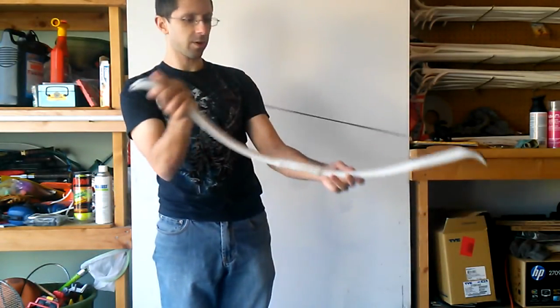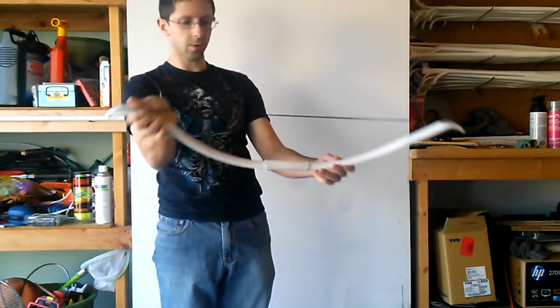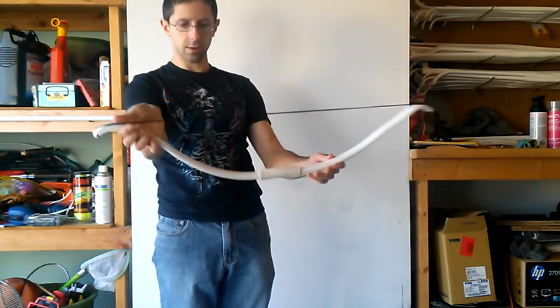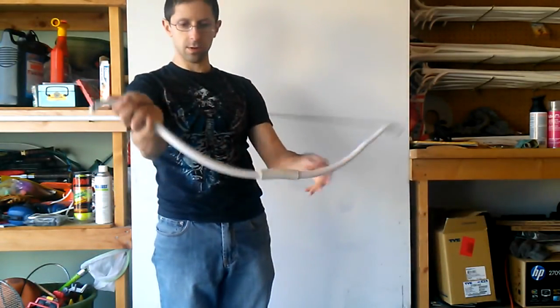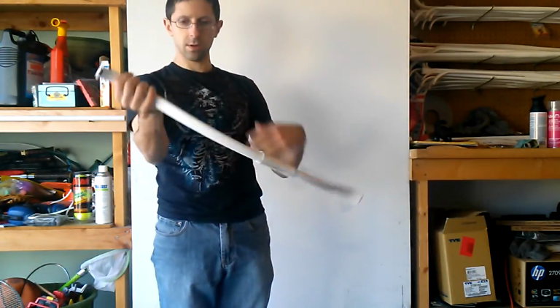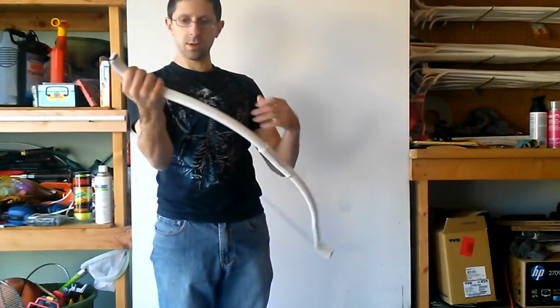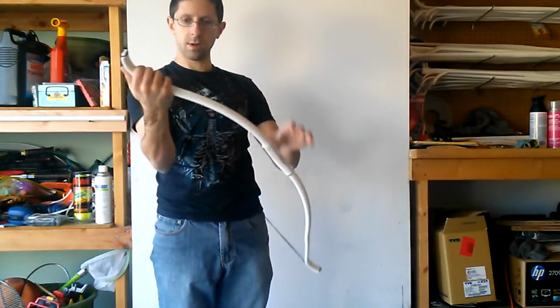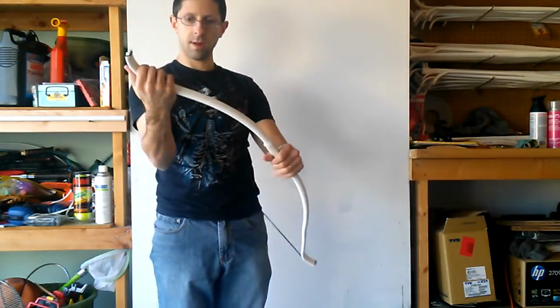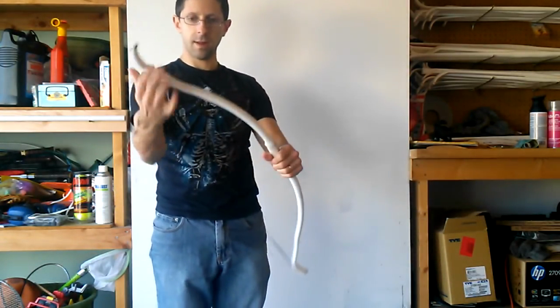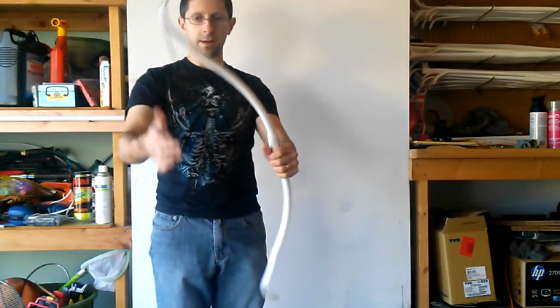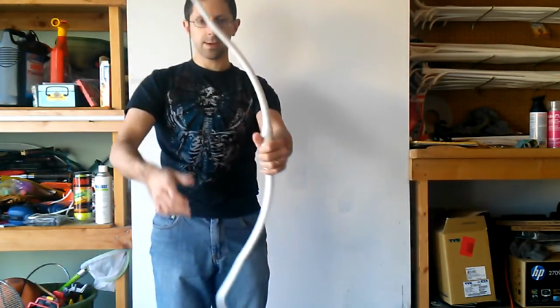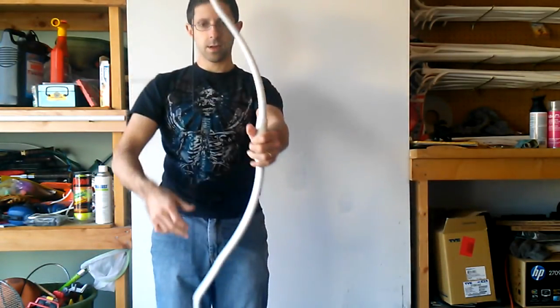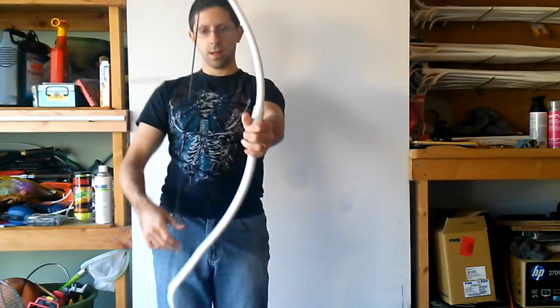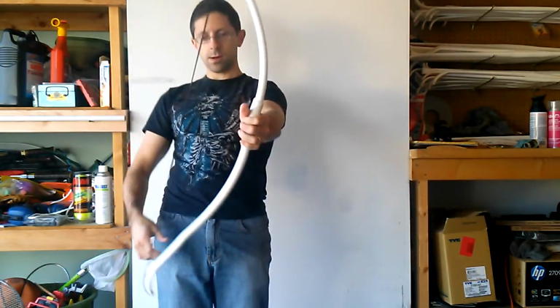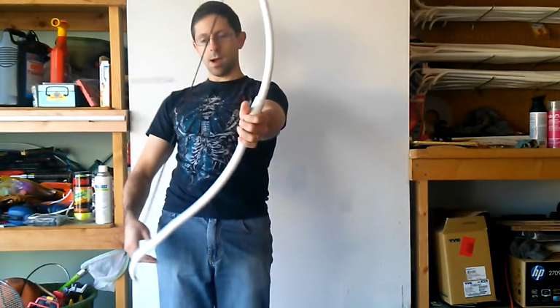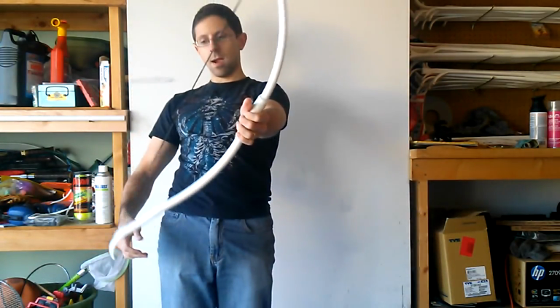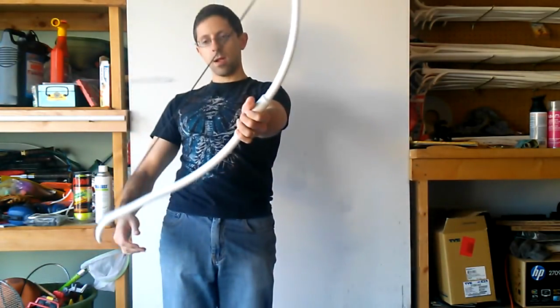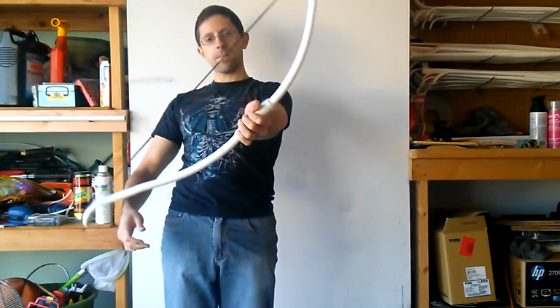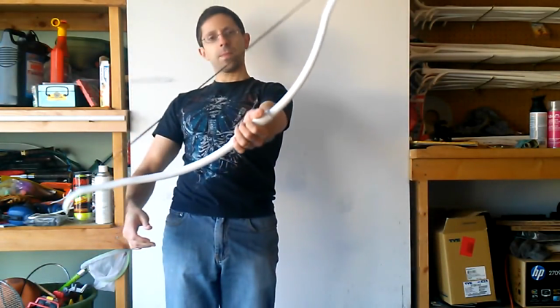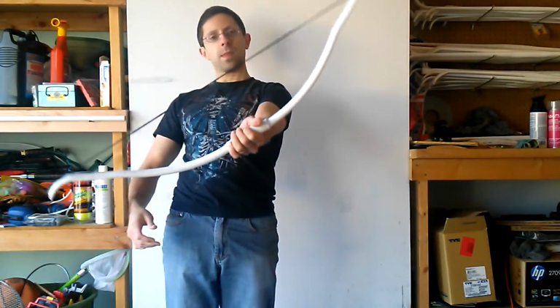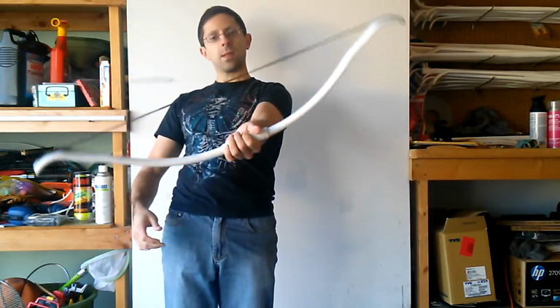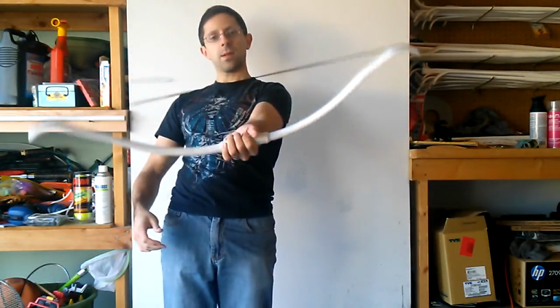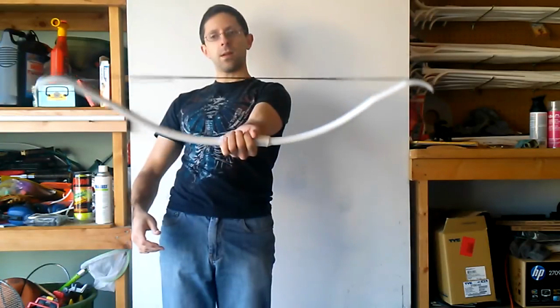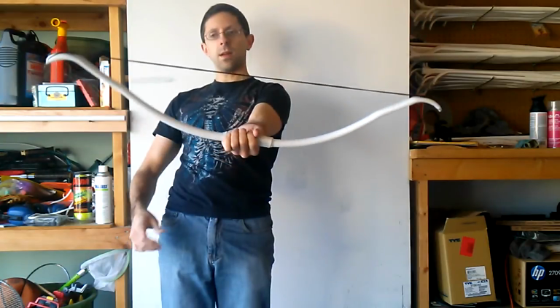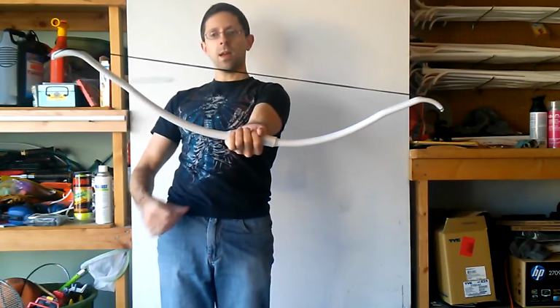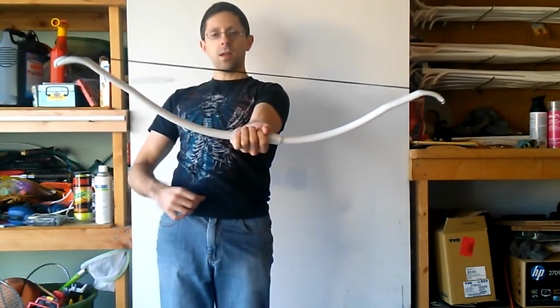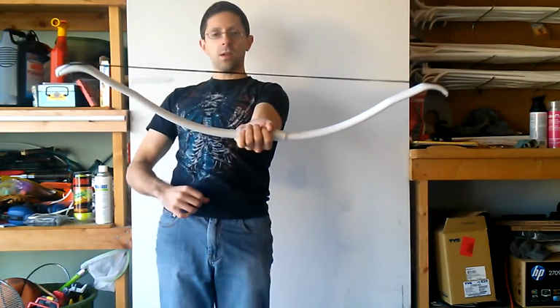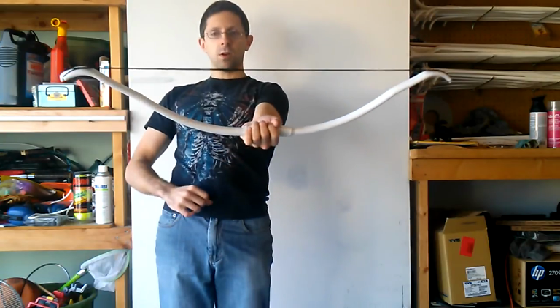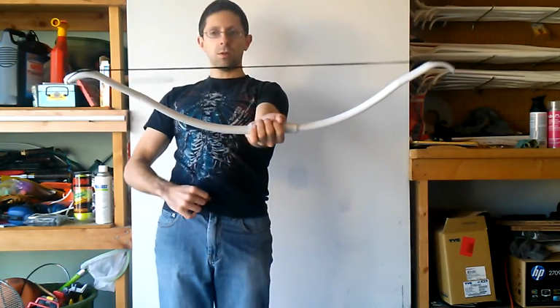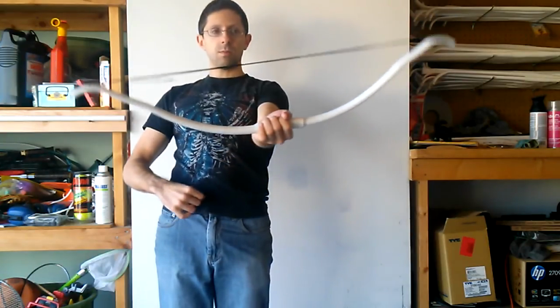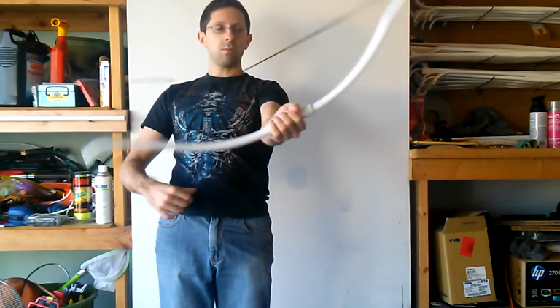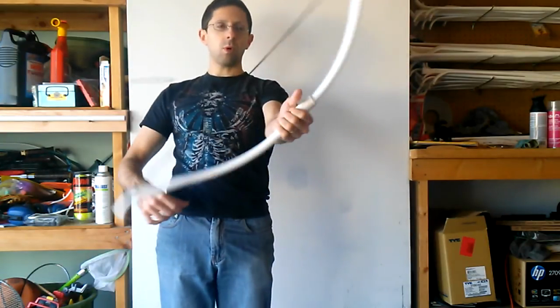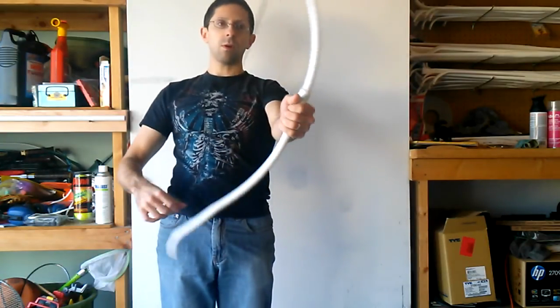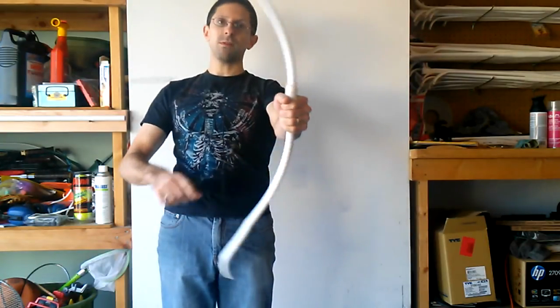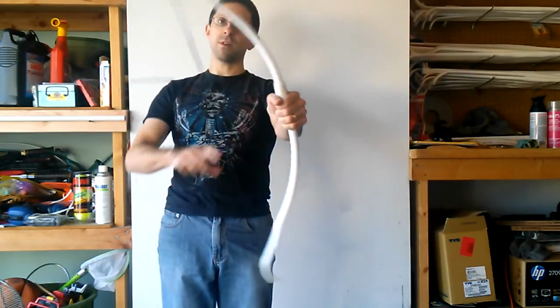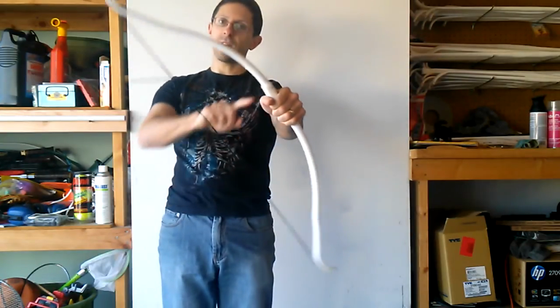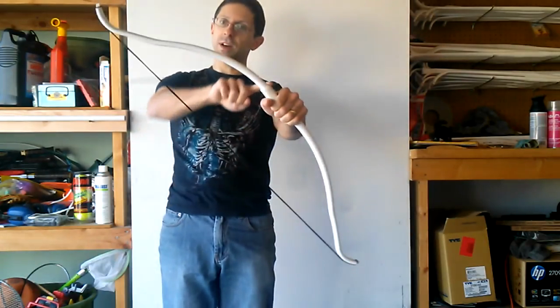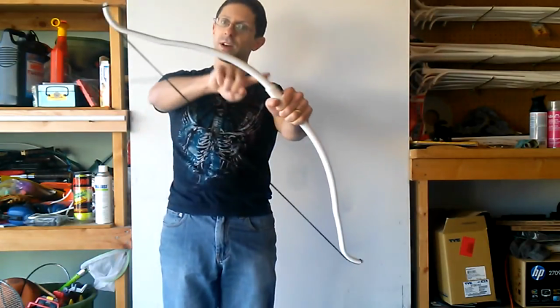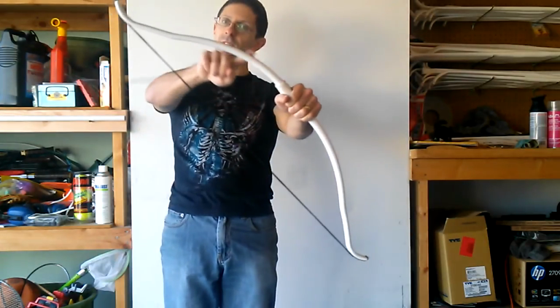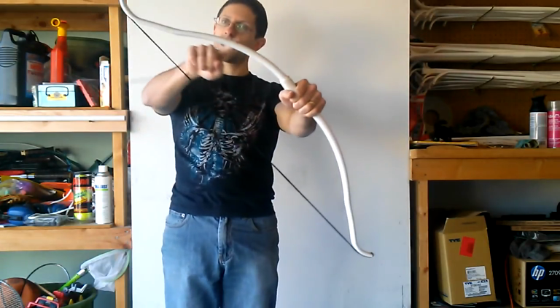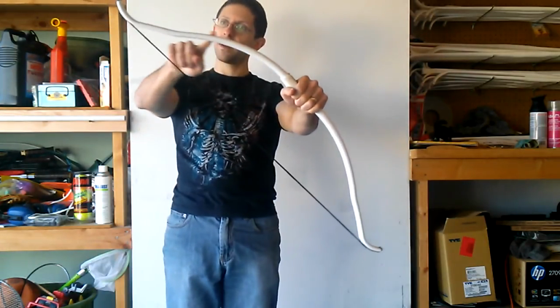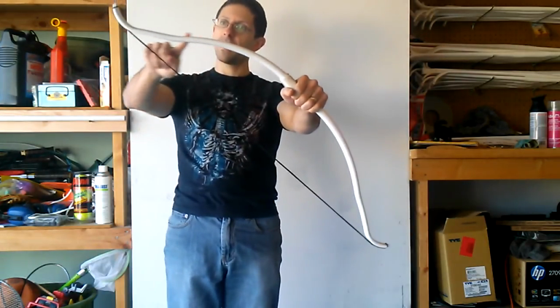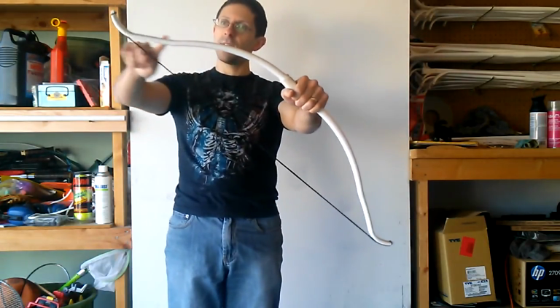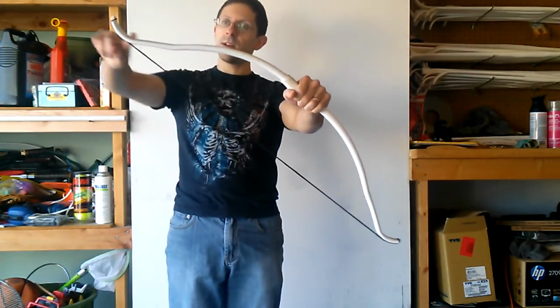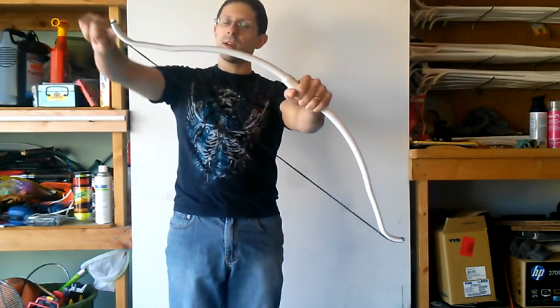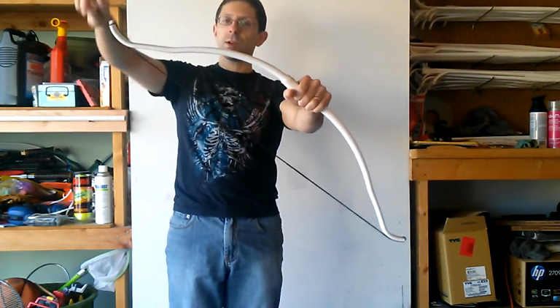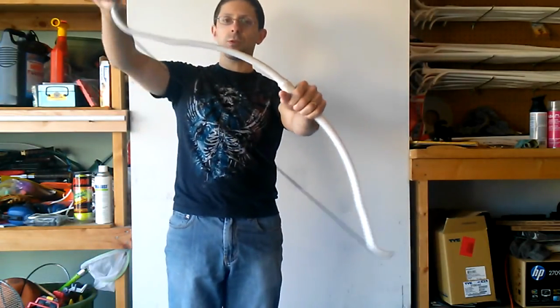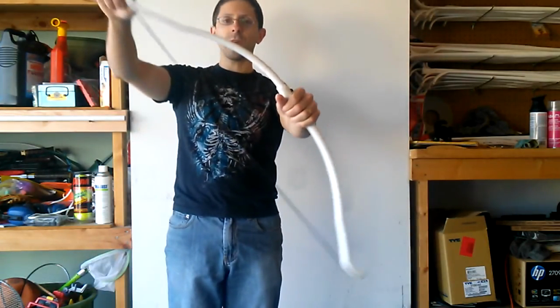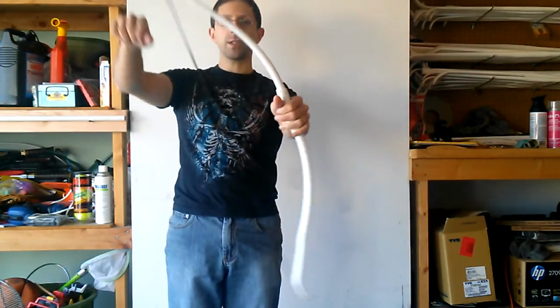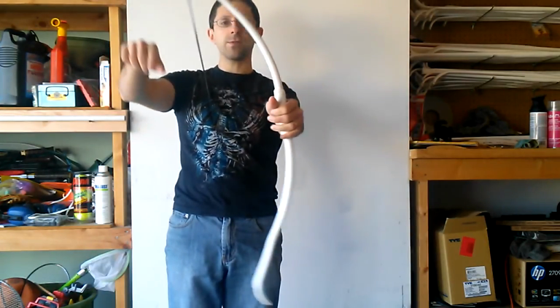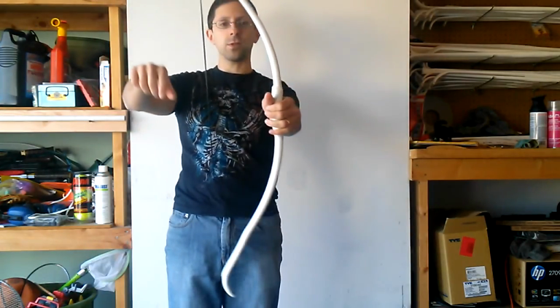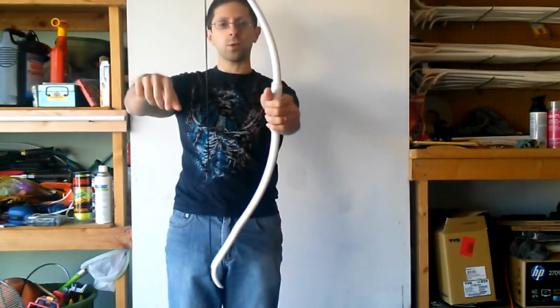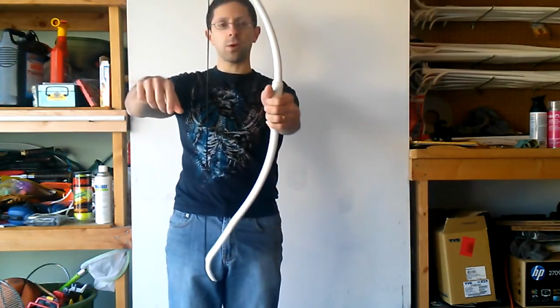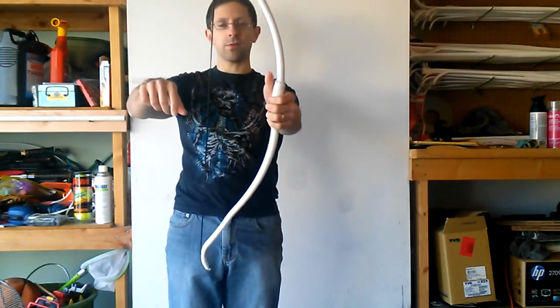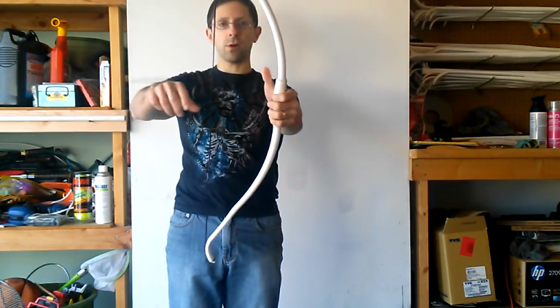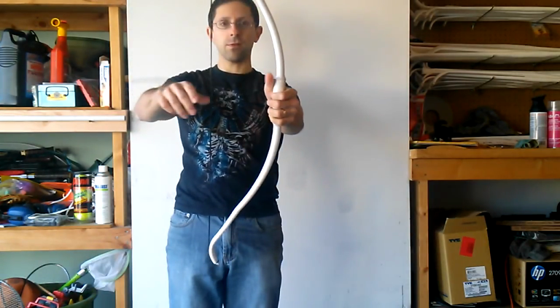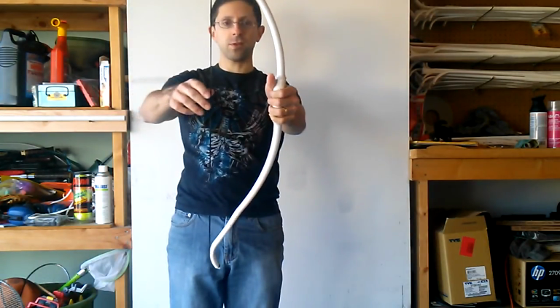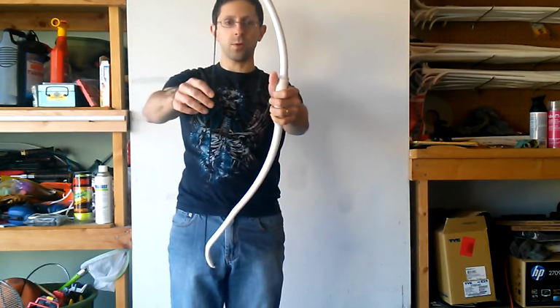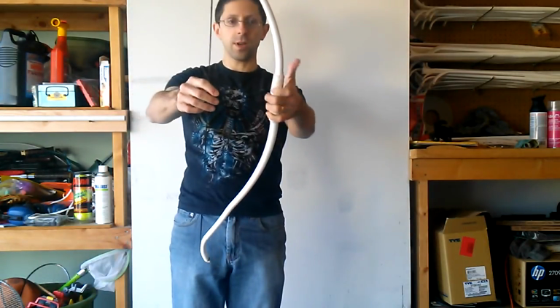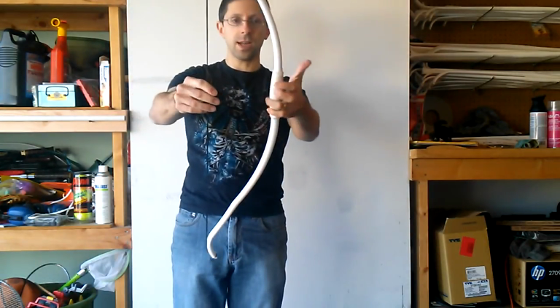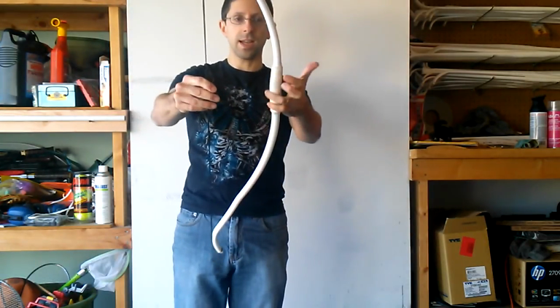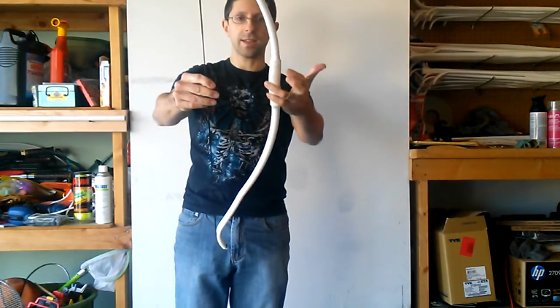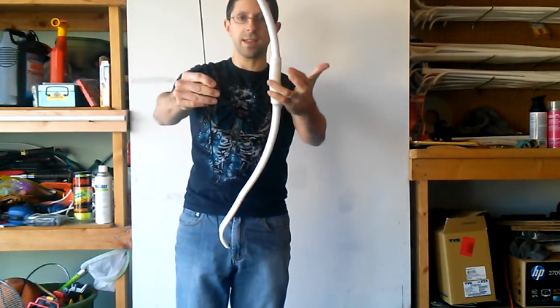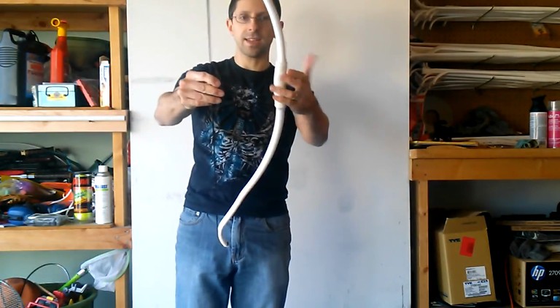Pretty cool. More of a graceful sort of curve to it. I like that.